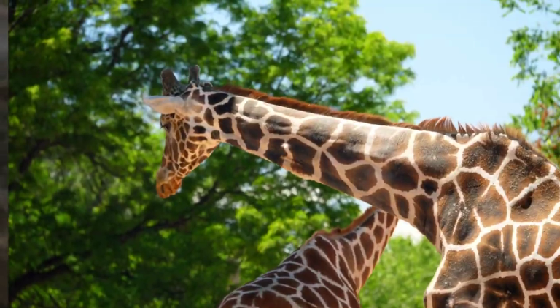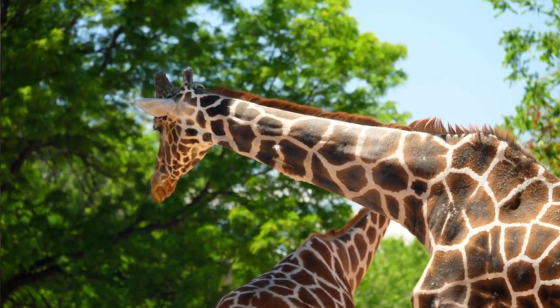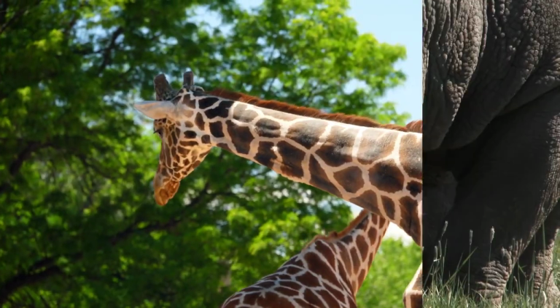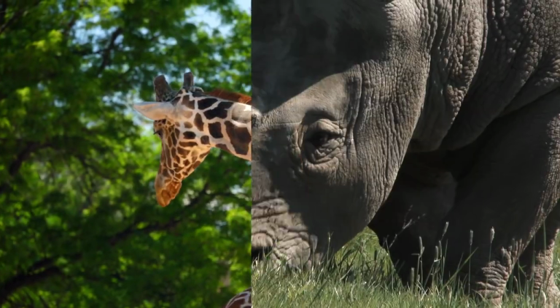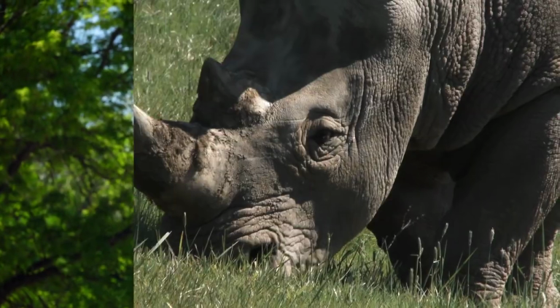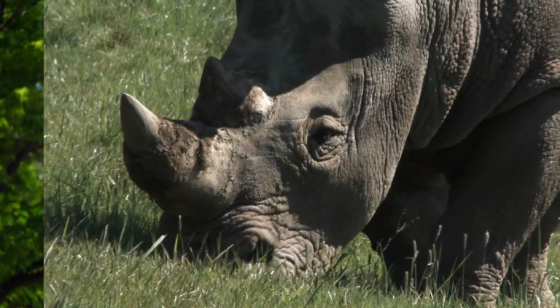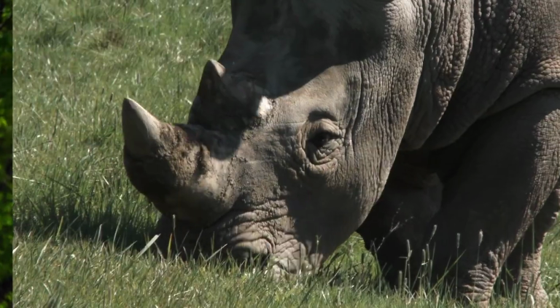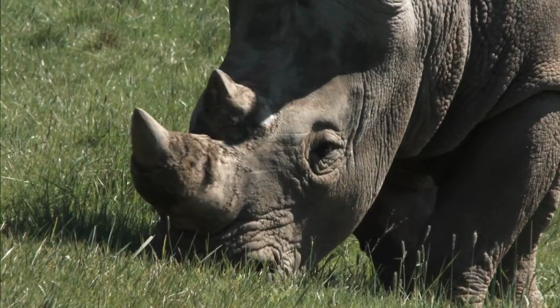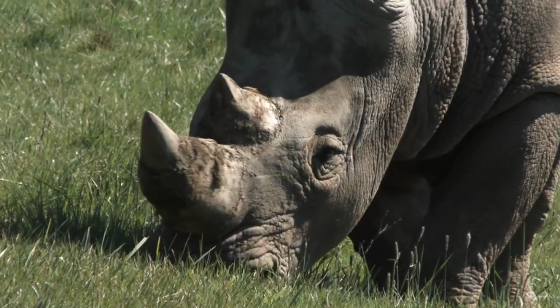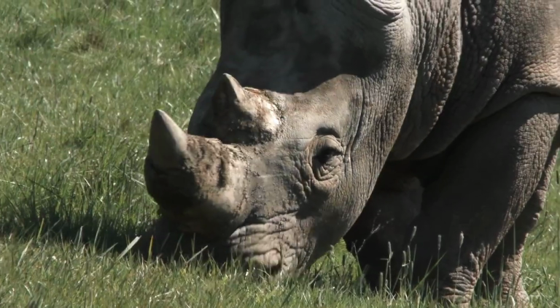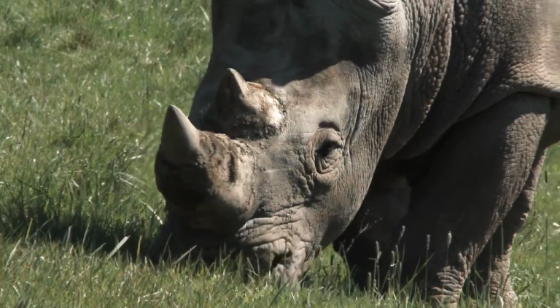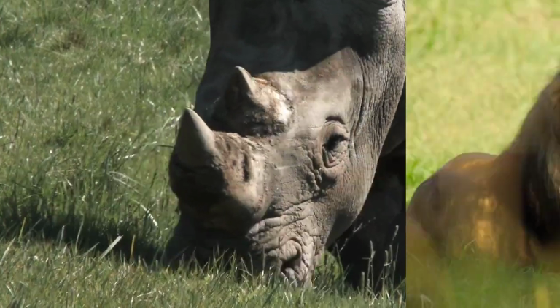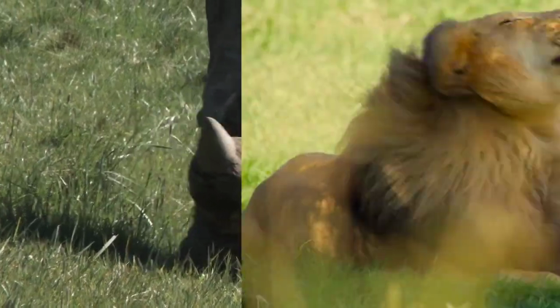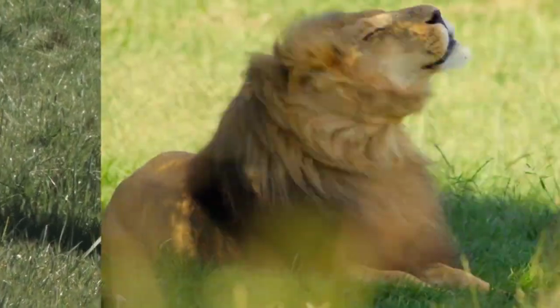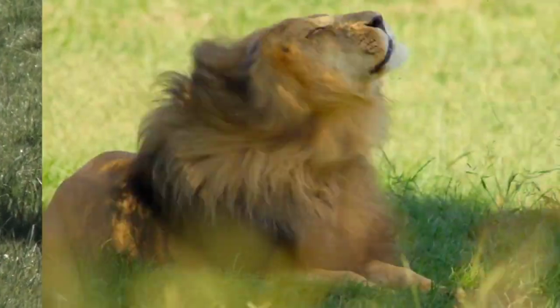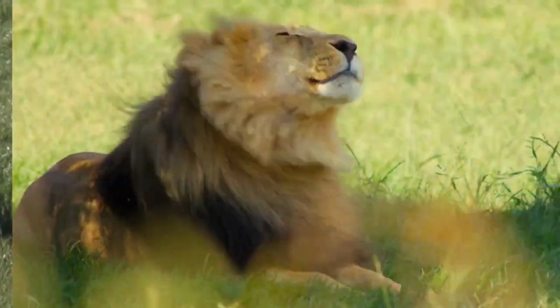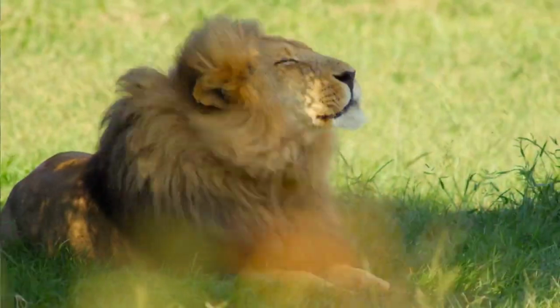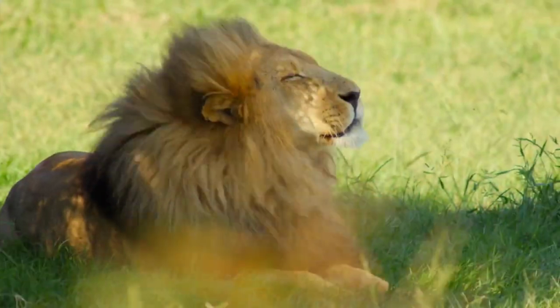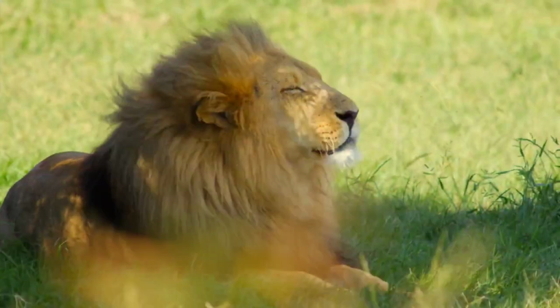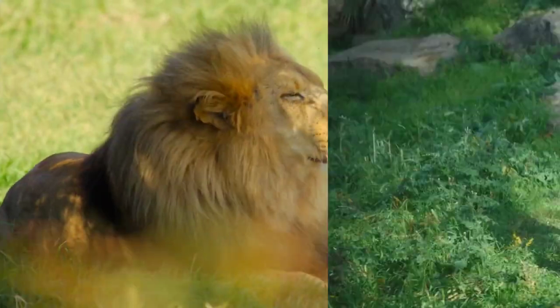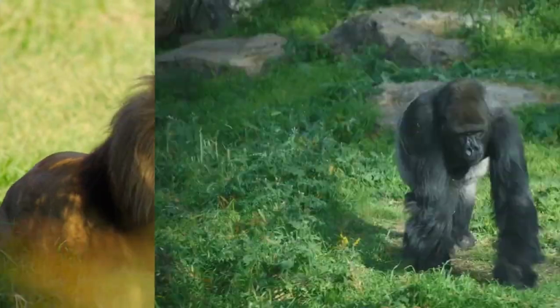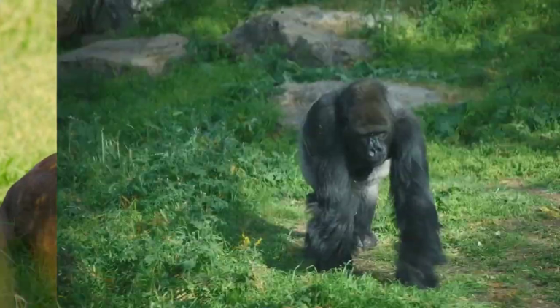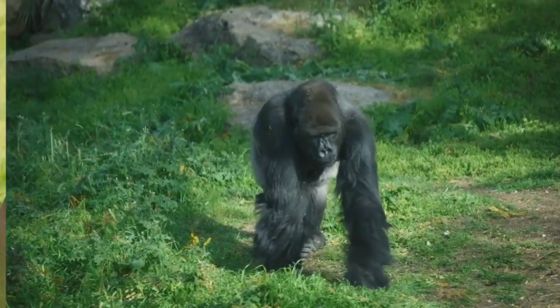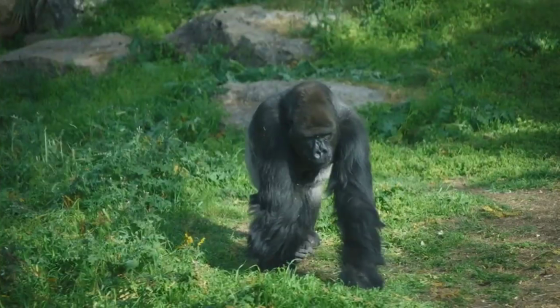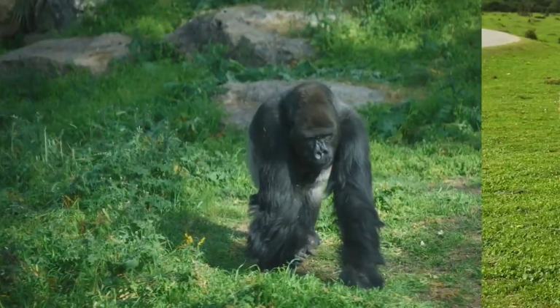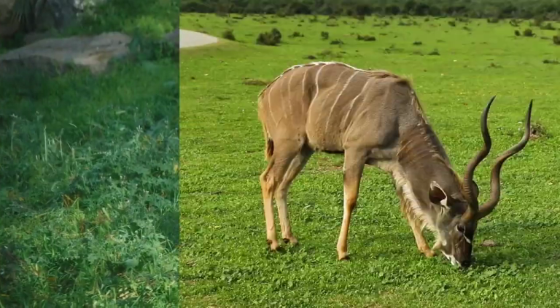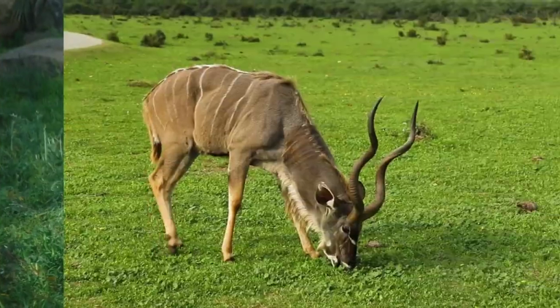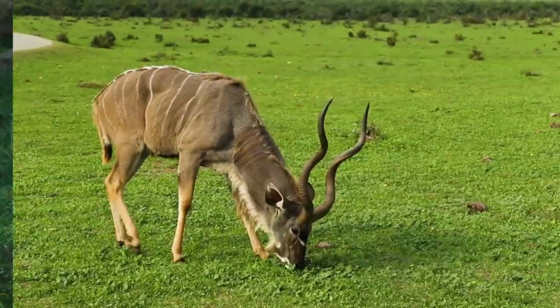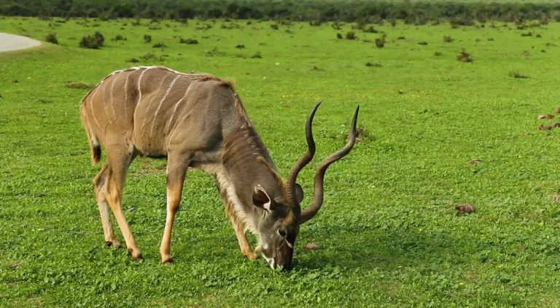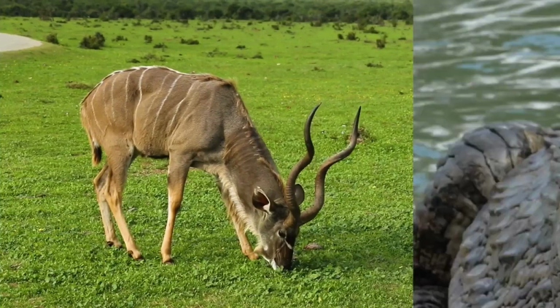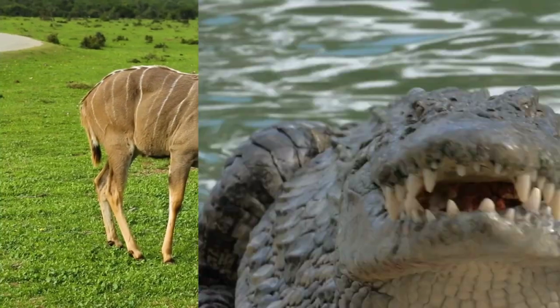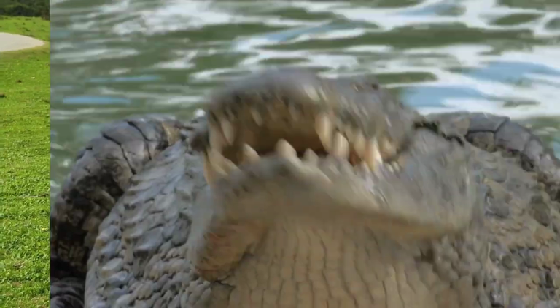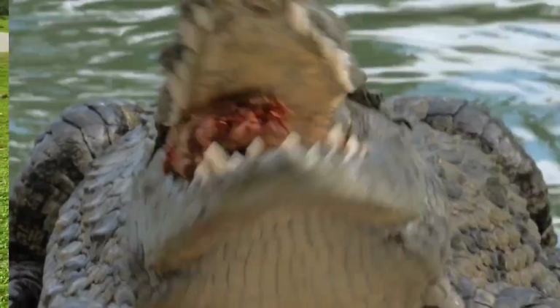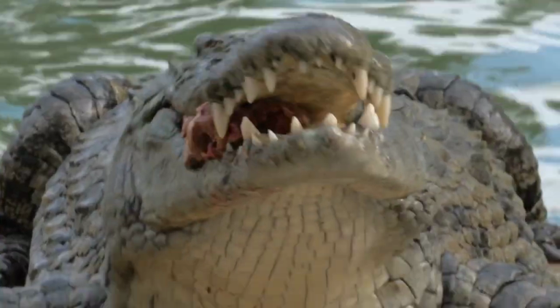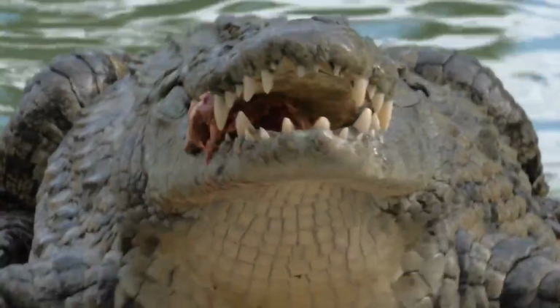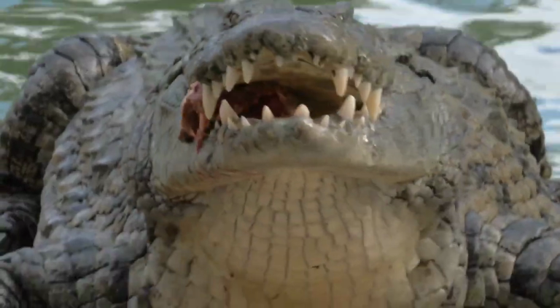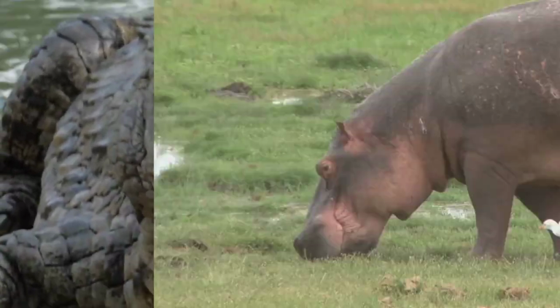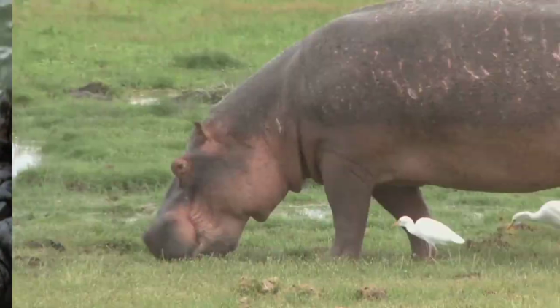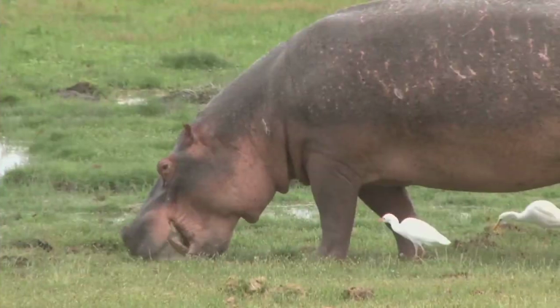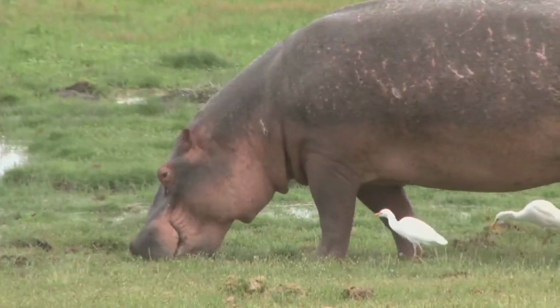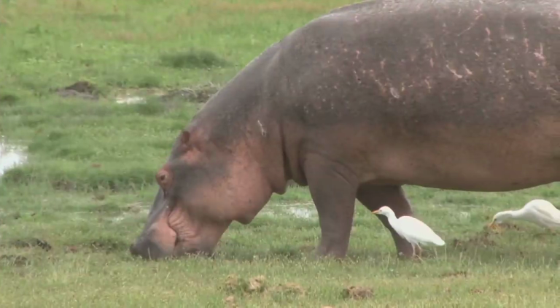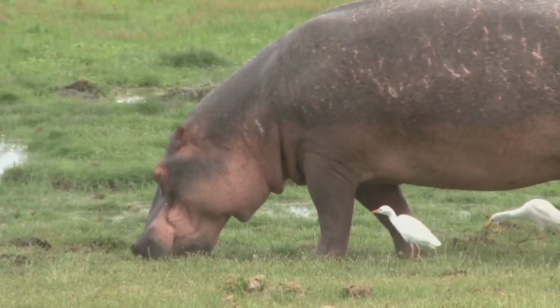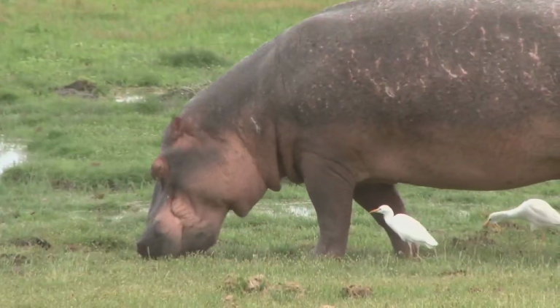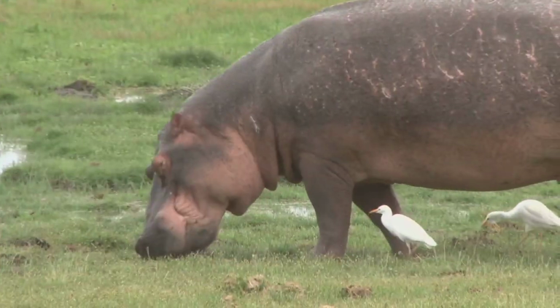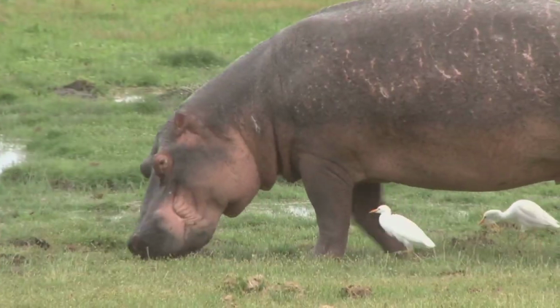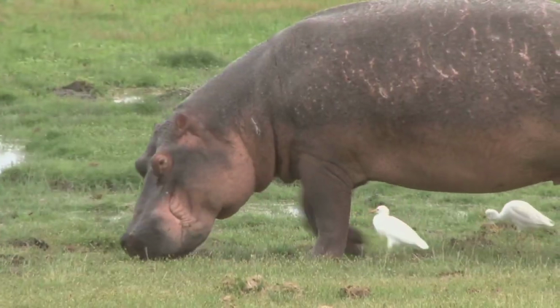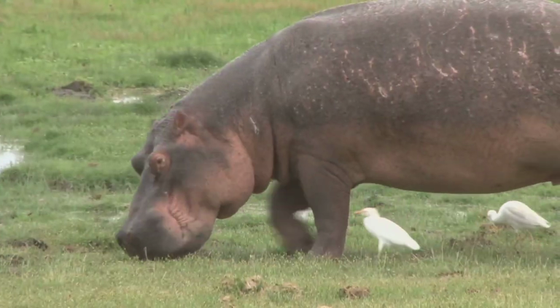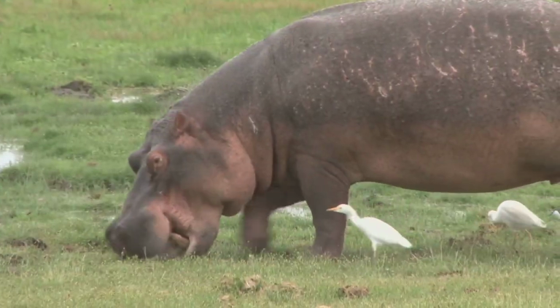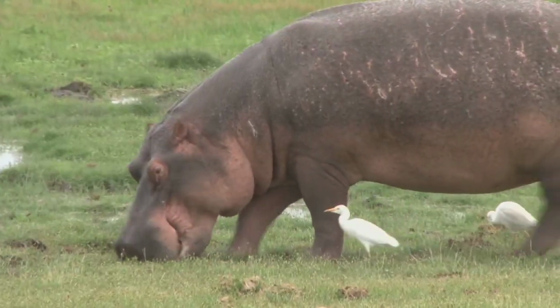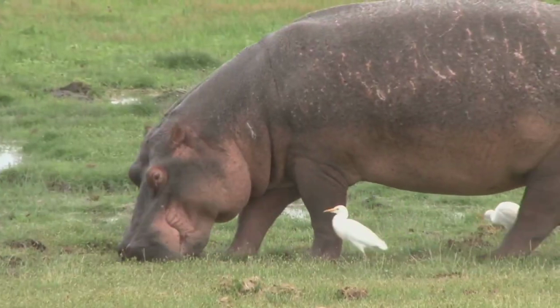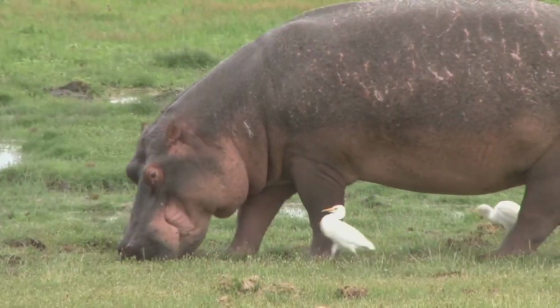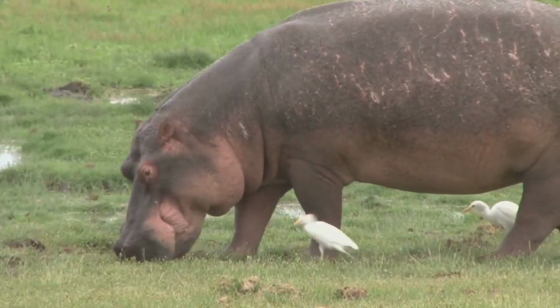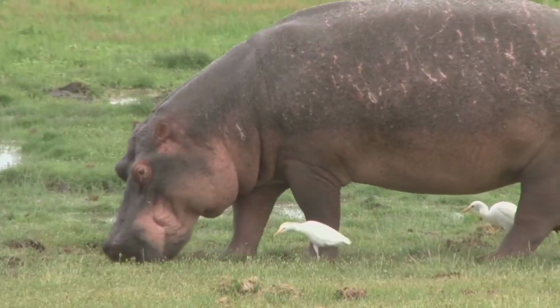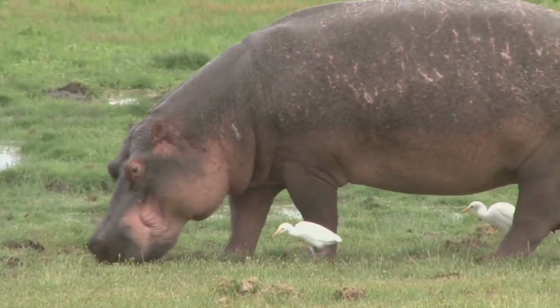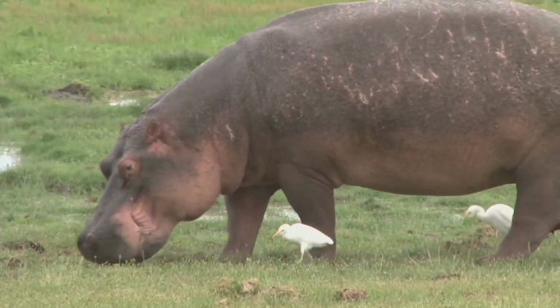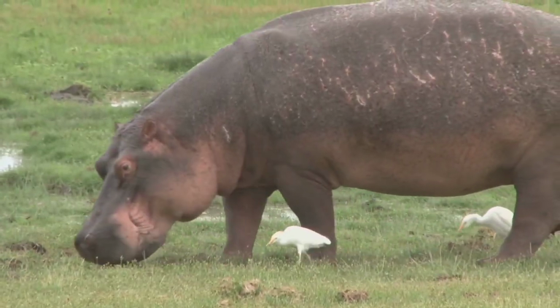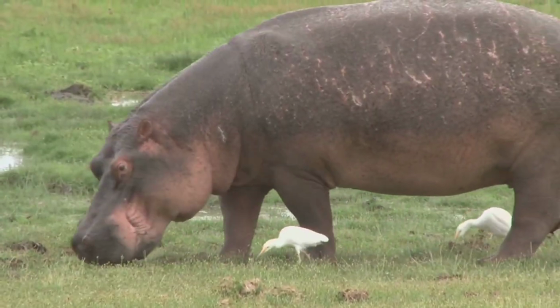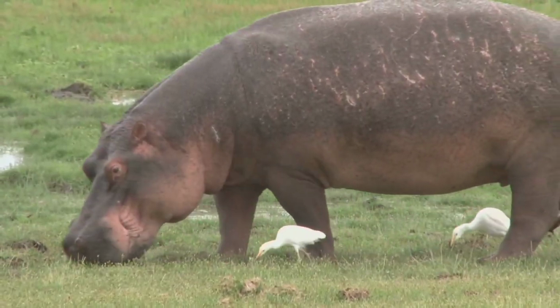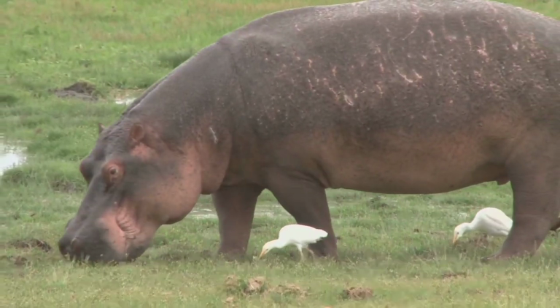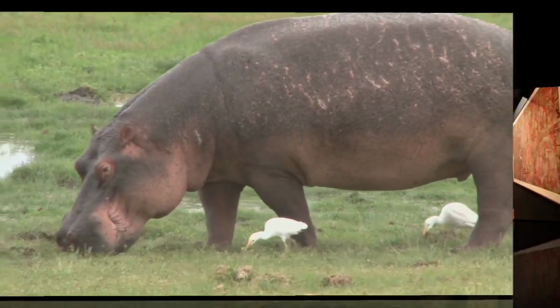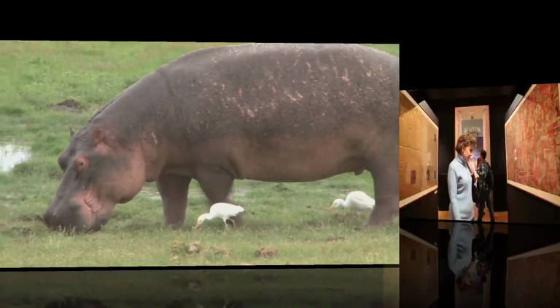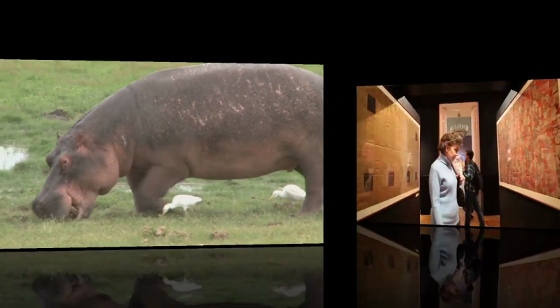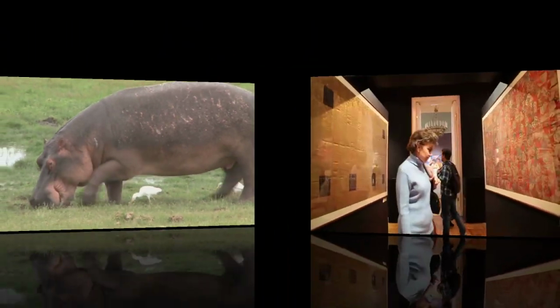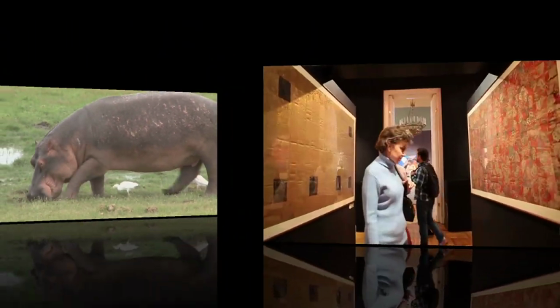Giraffes, rhinoceroses, lions, gorillas, antelopes, crocodiles, and hippos are some of the most well-known wild animals you can see here.